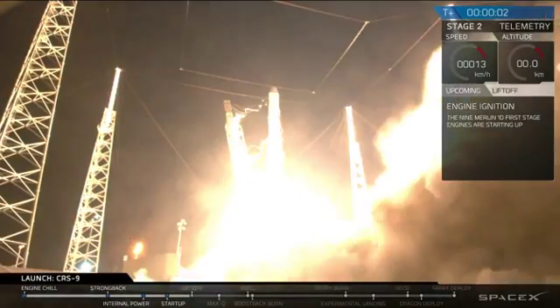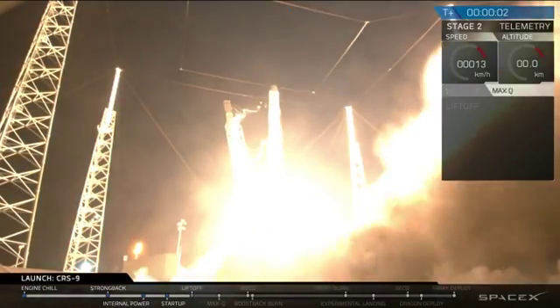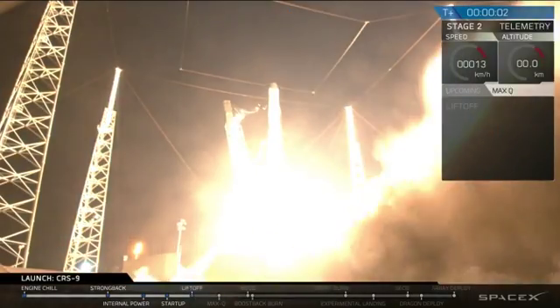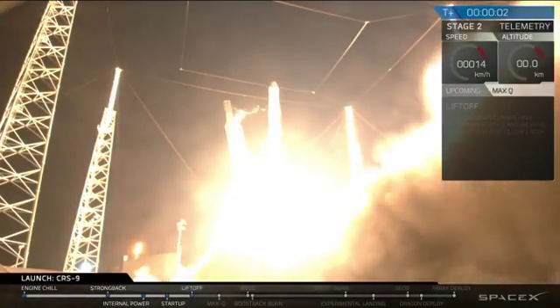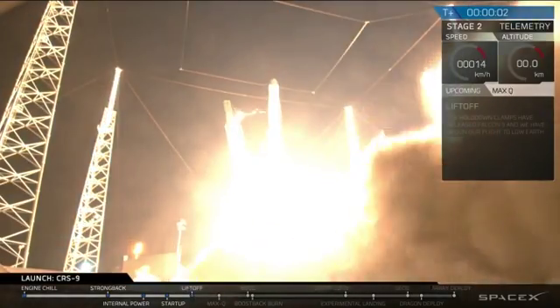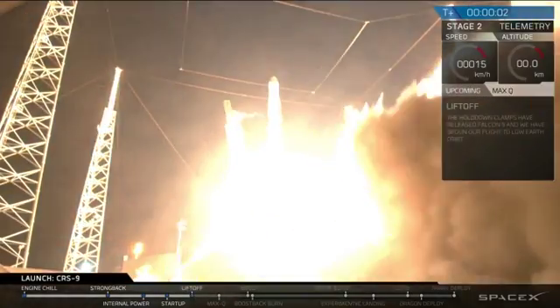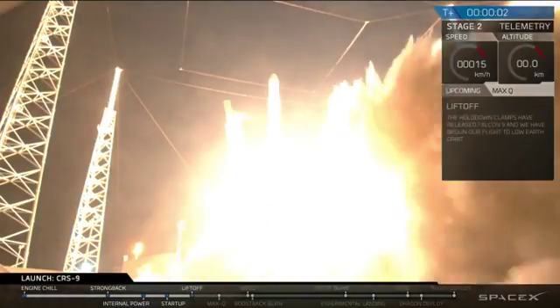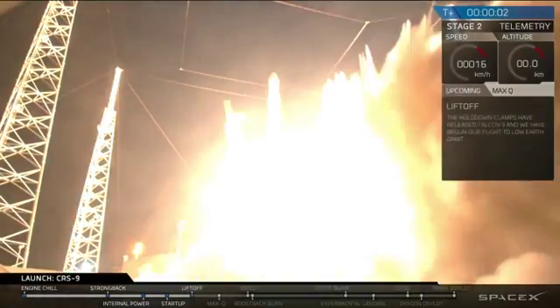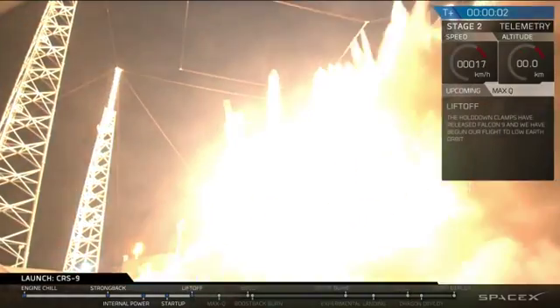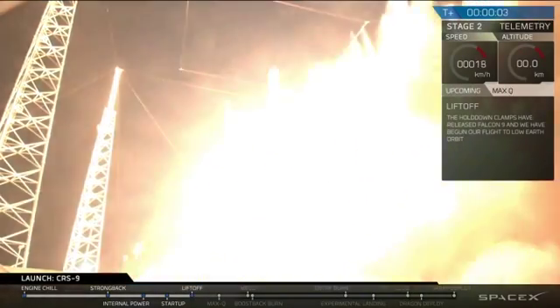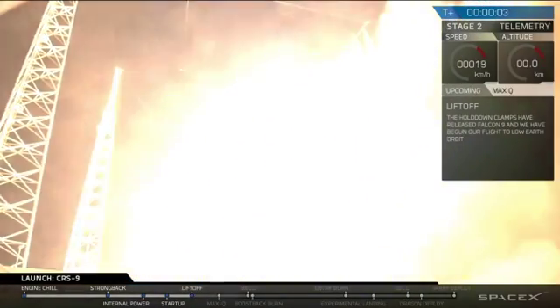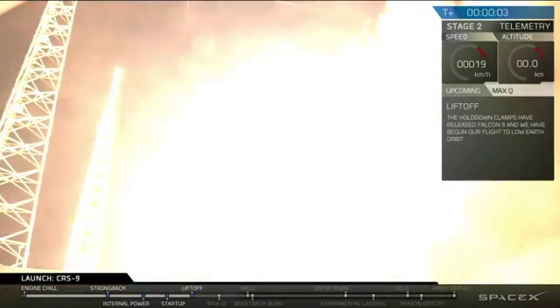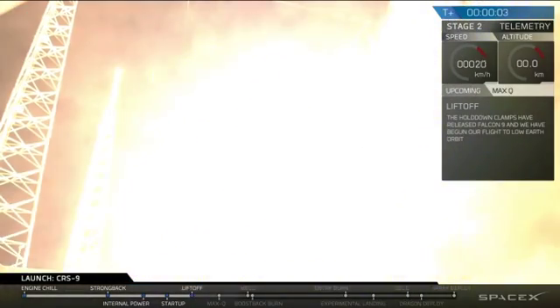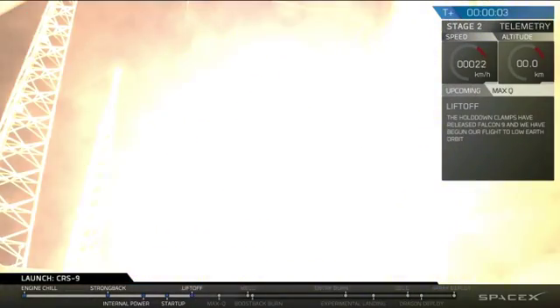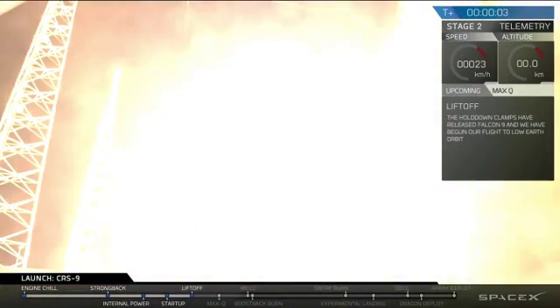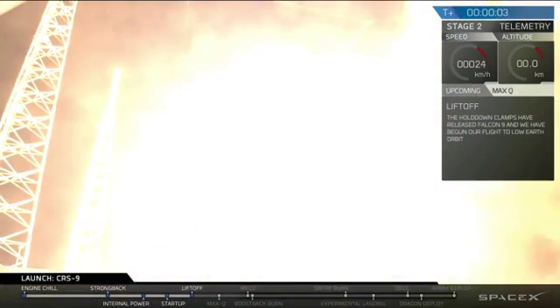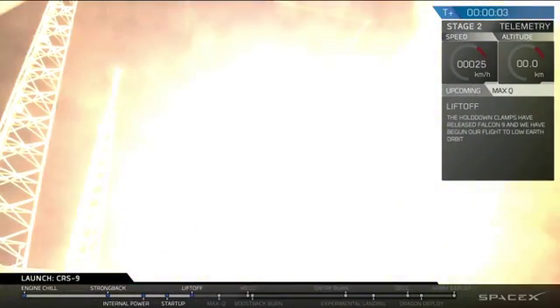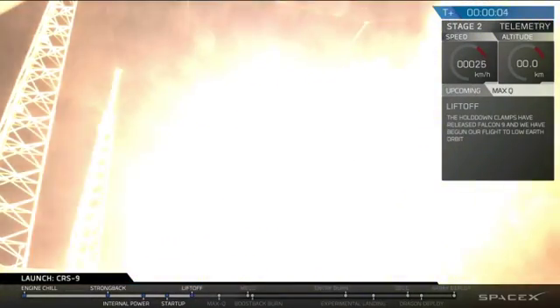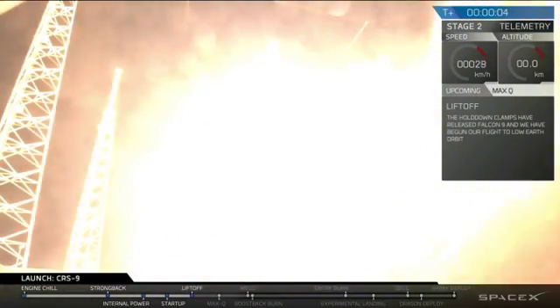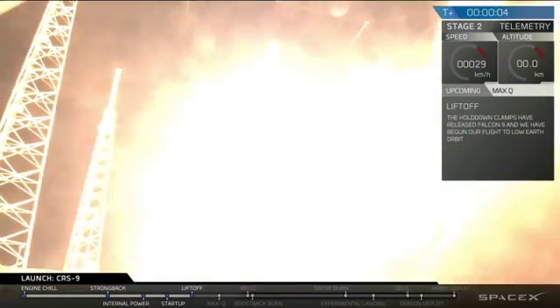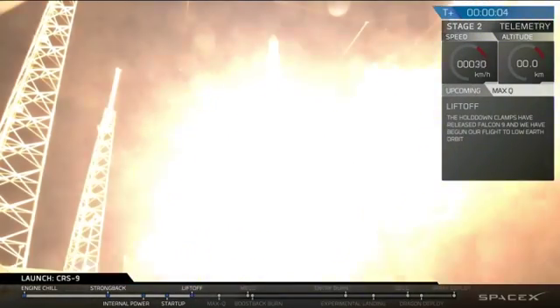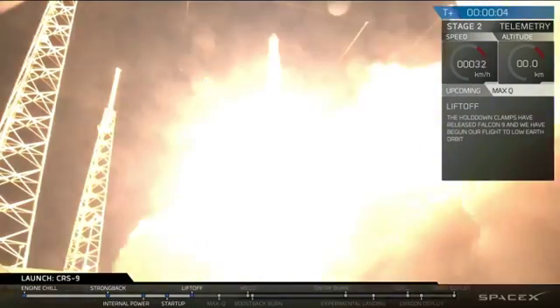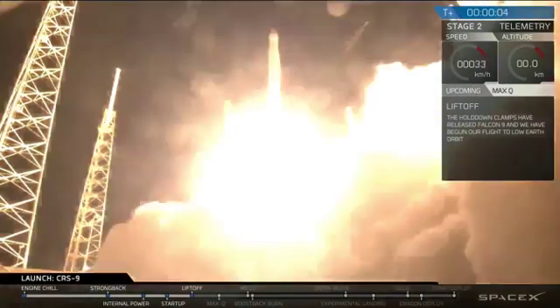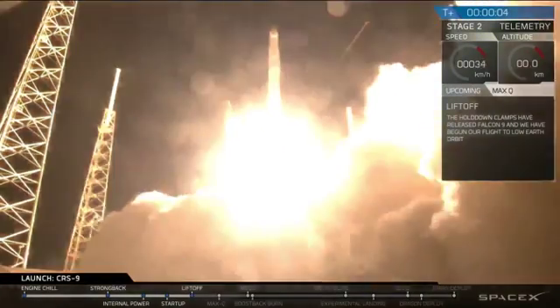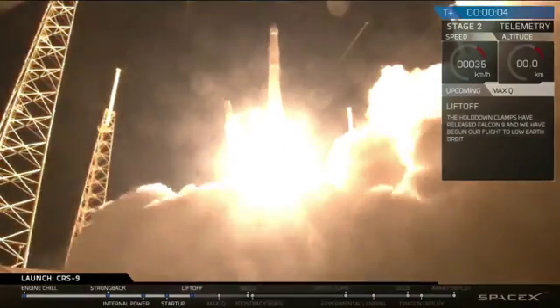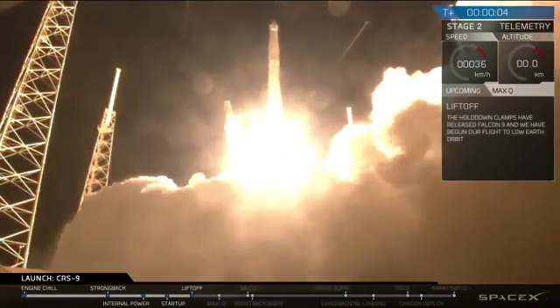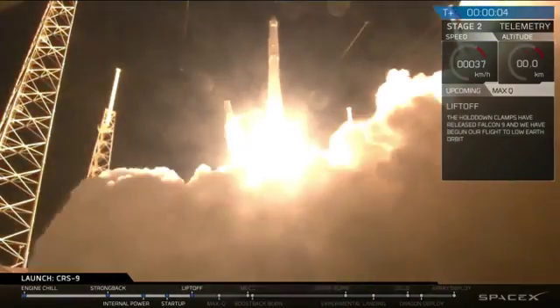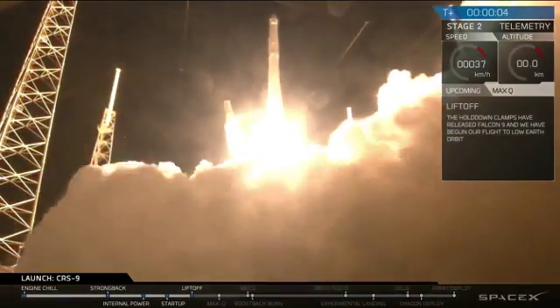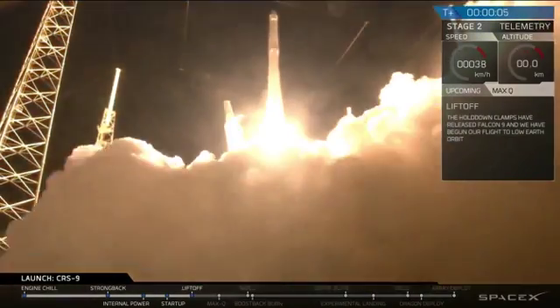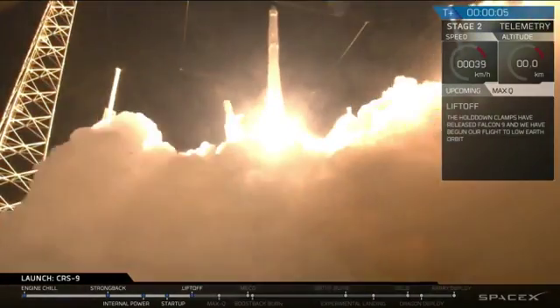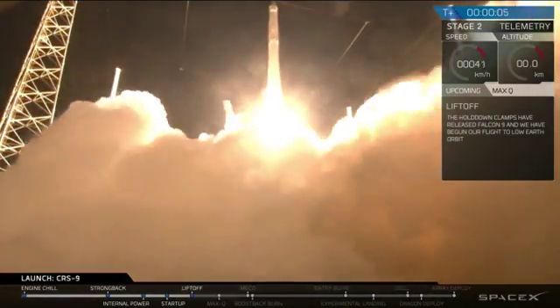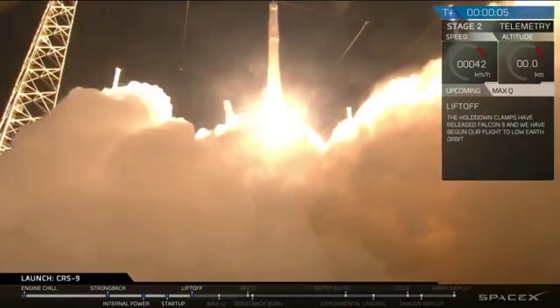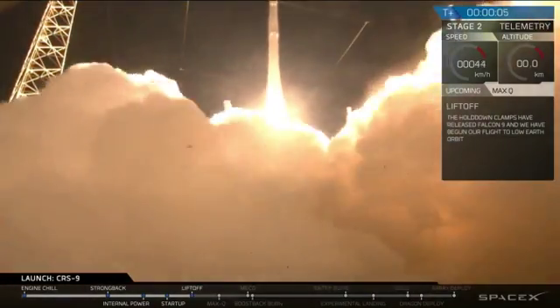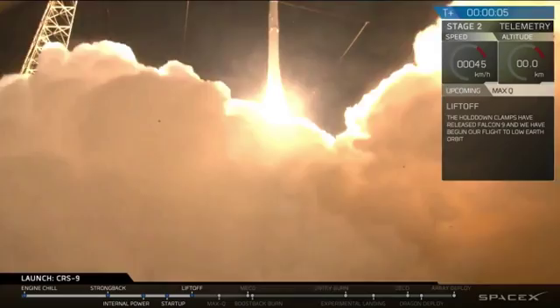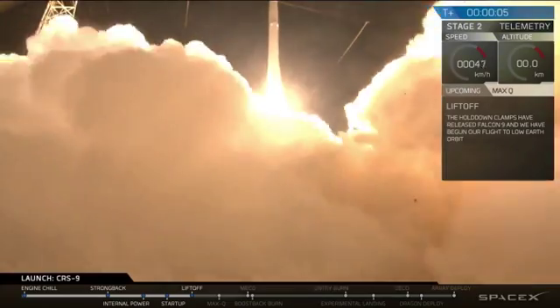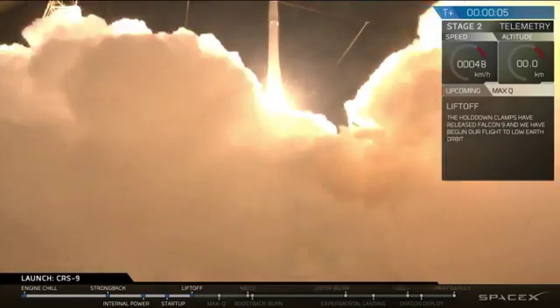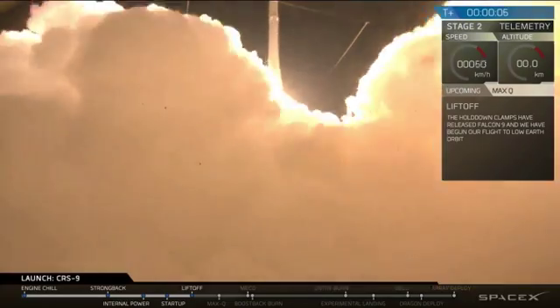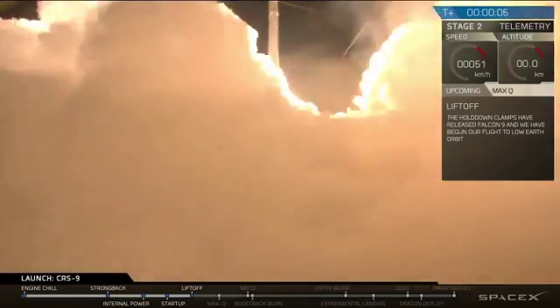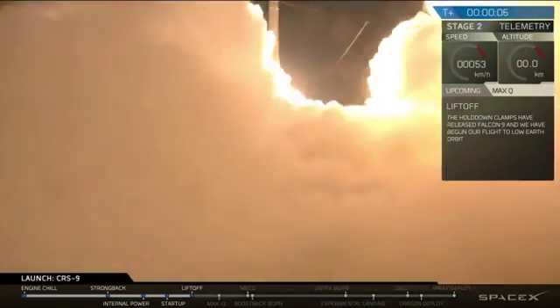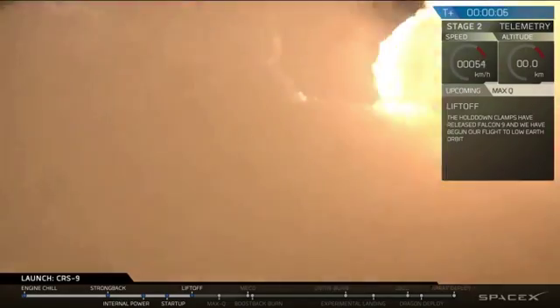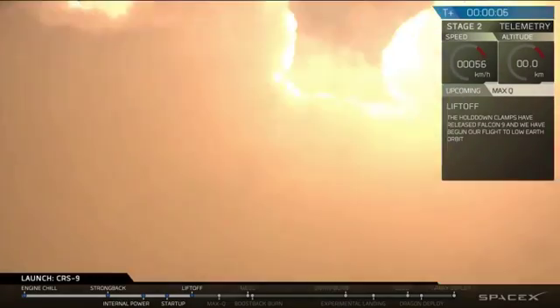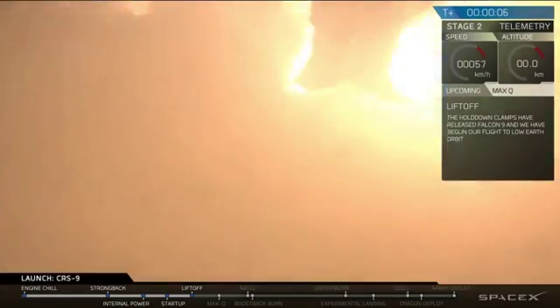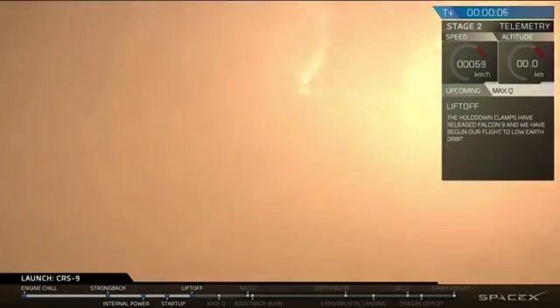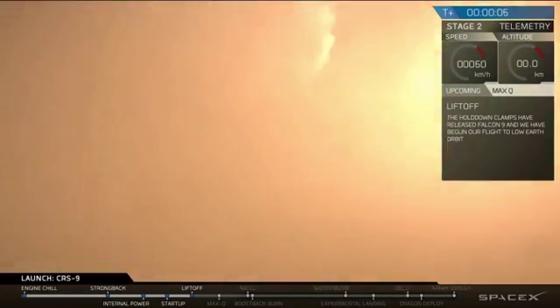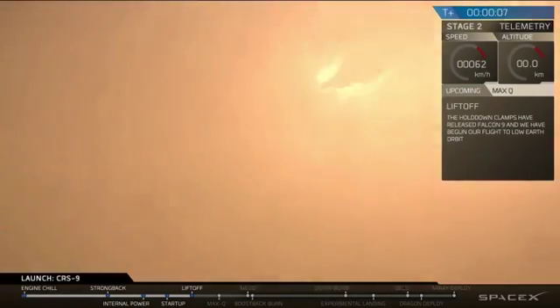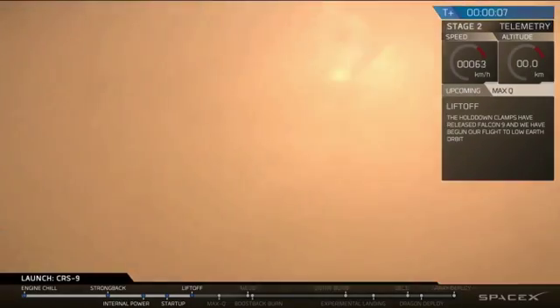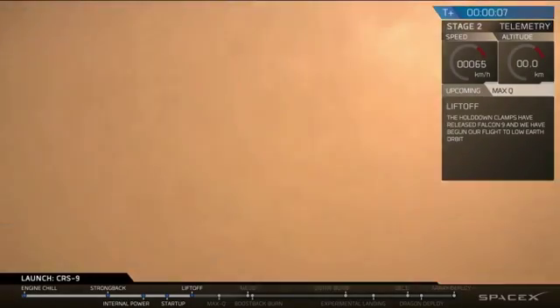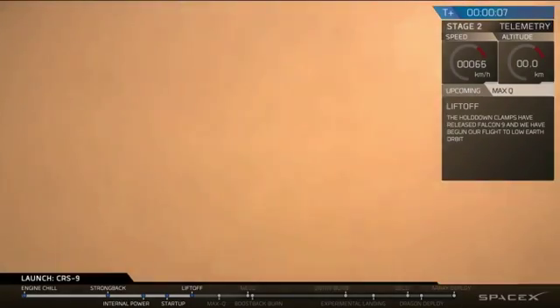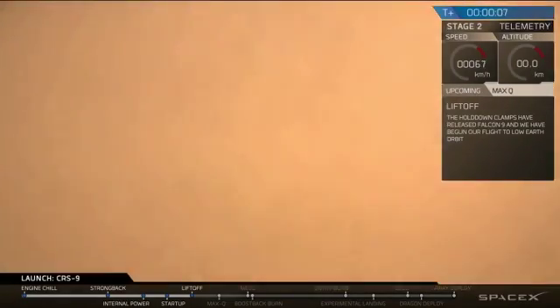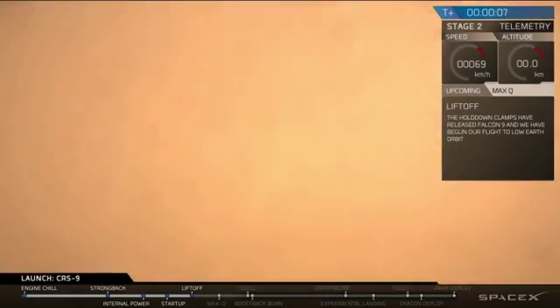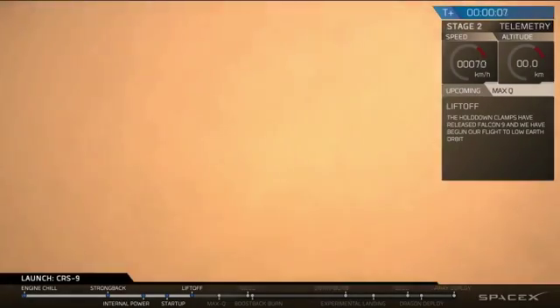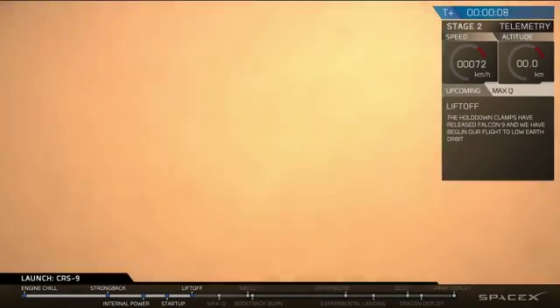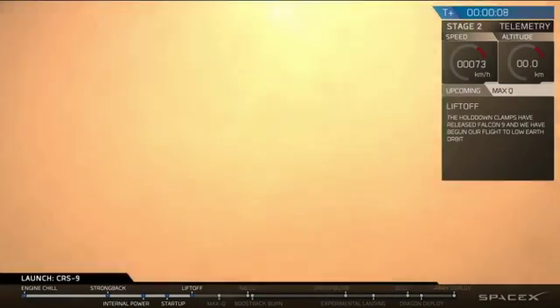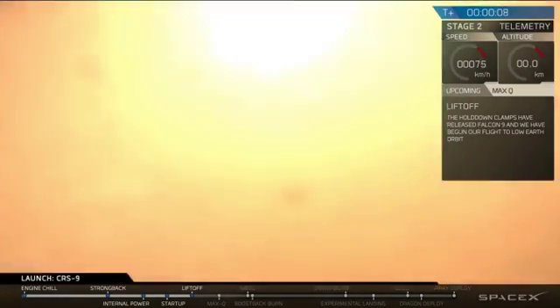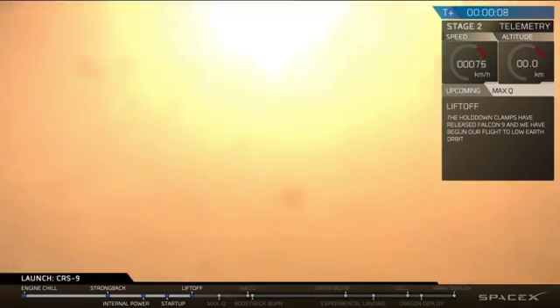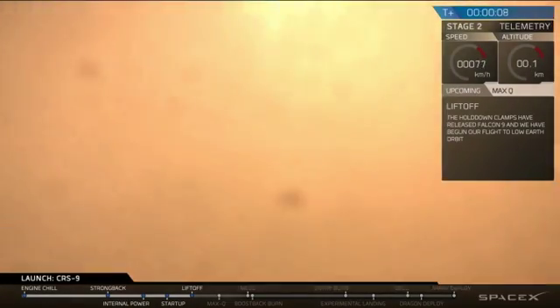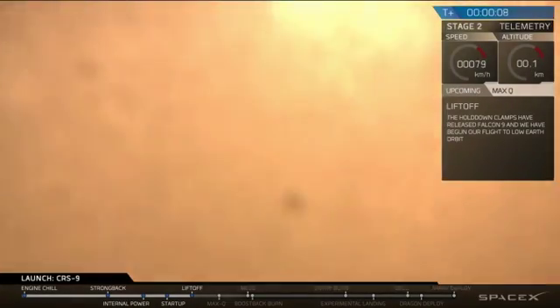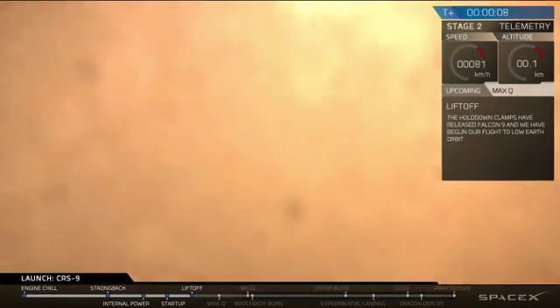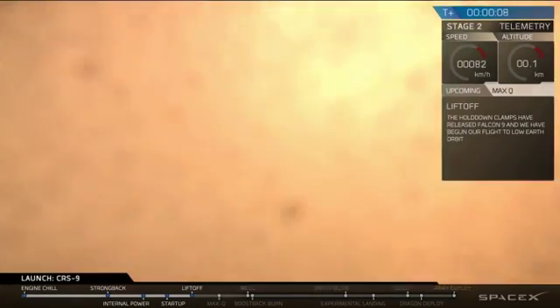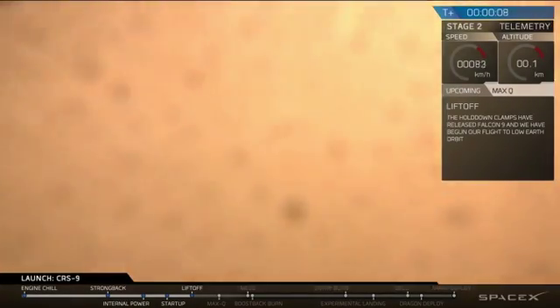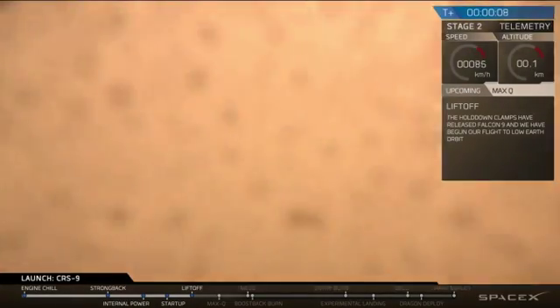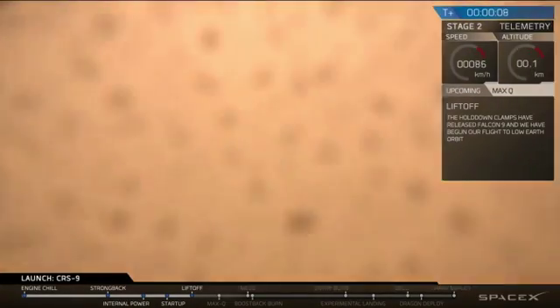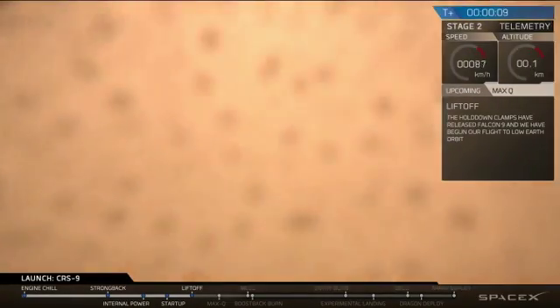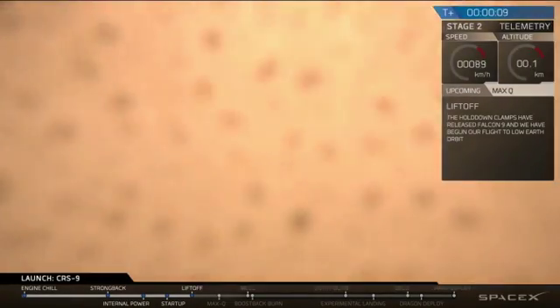Lift off of the Falcon 9. Falcon 9 is through the towers.